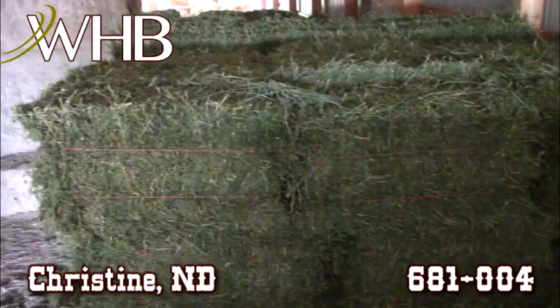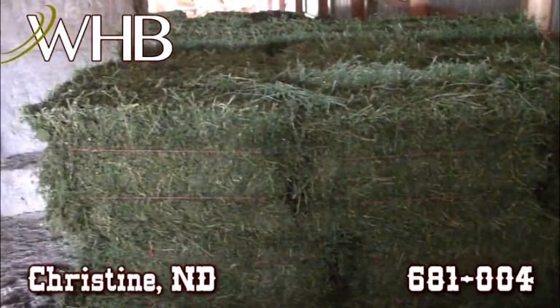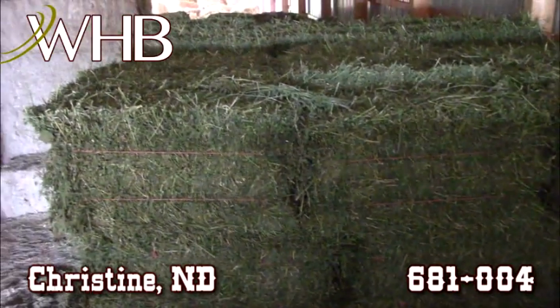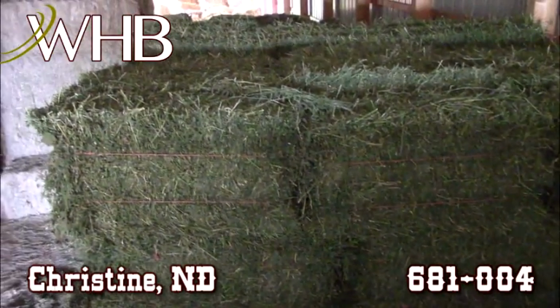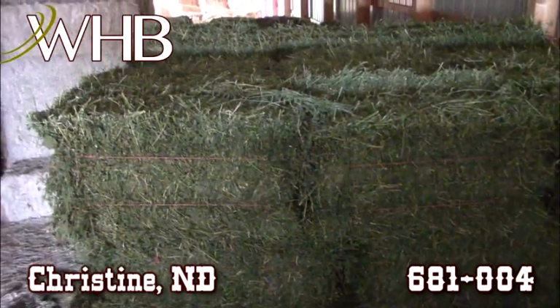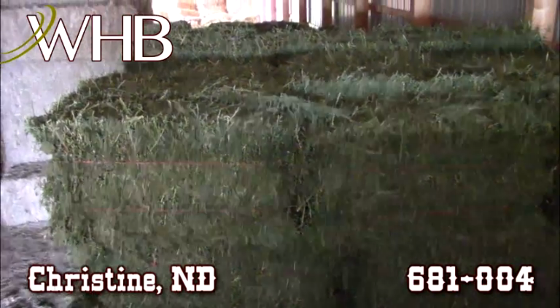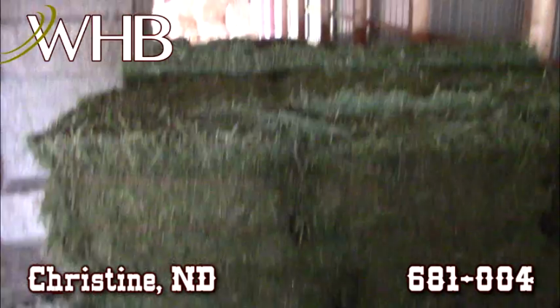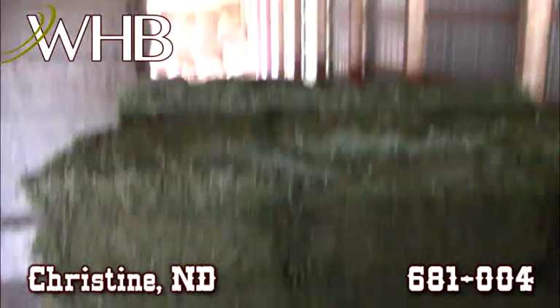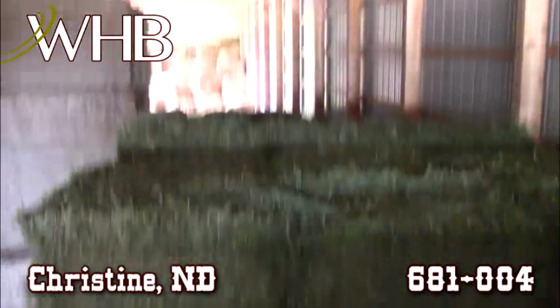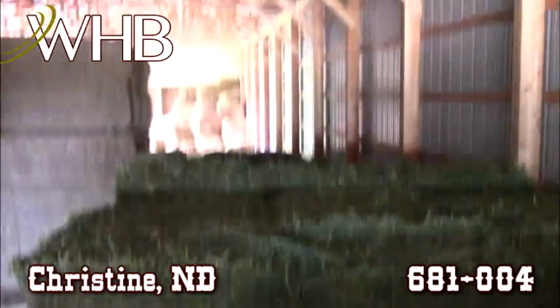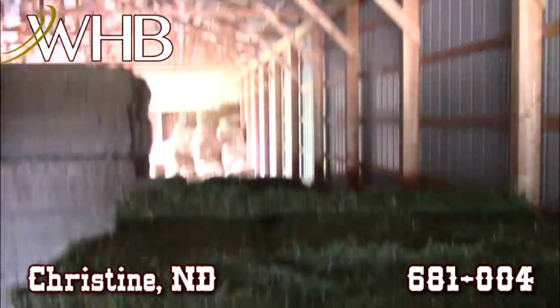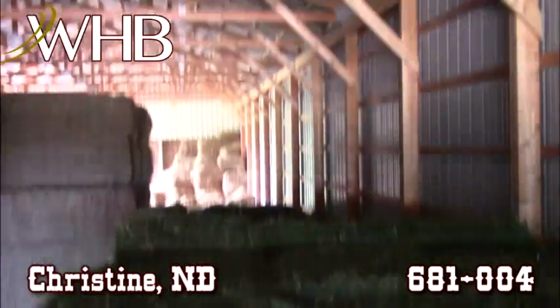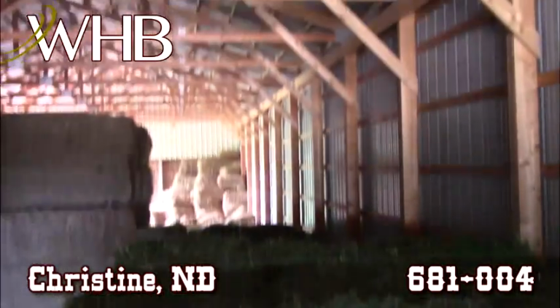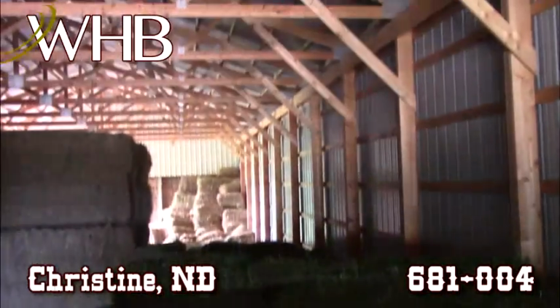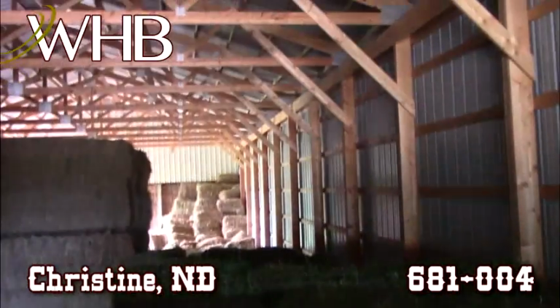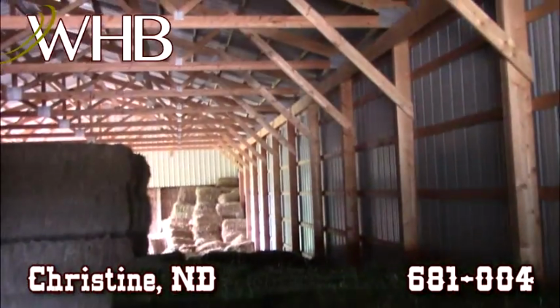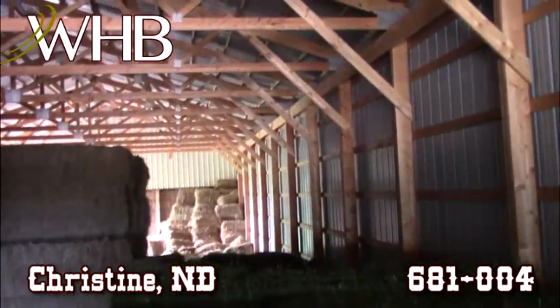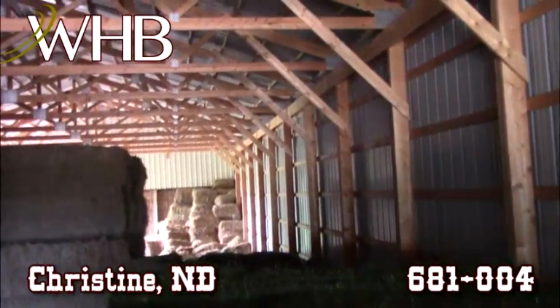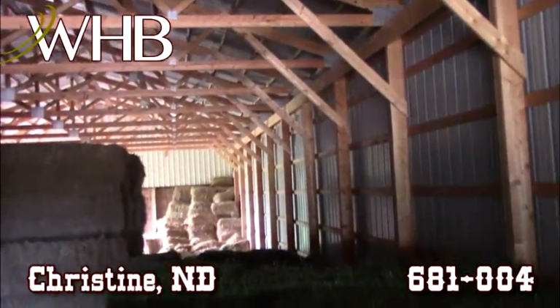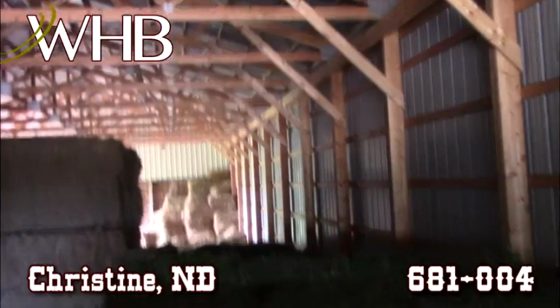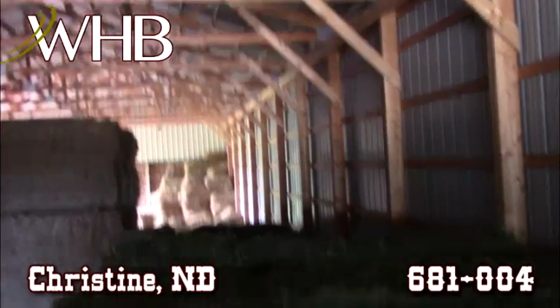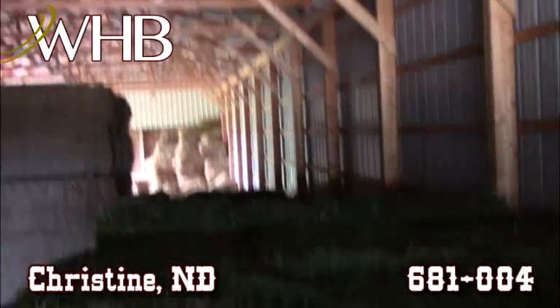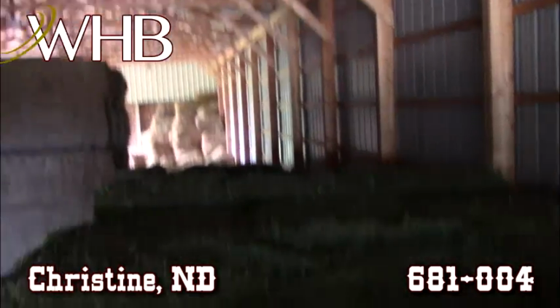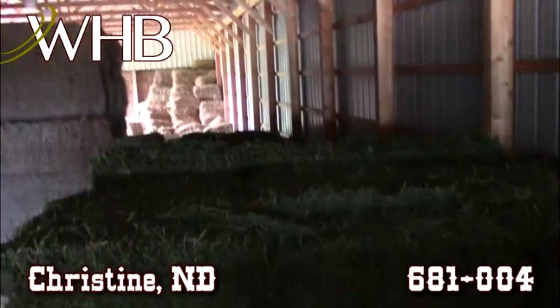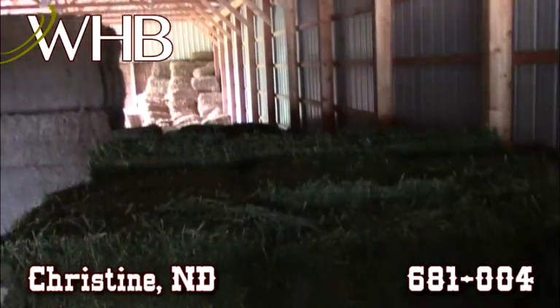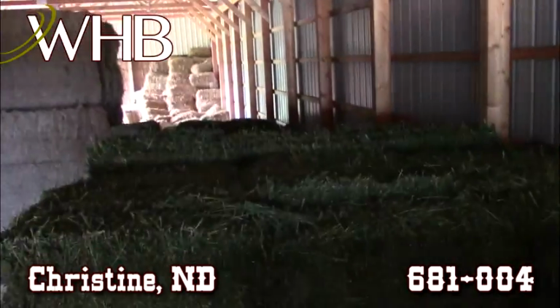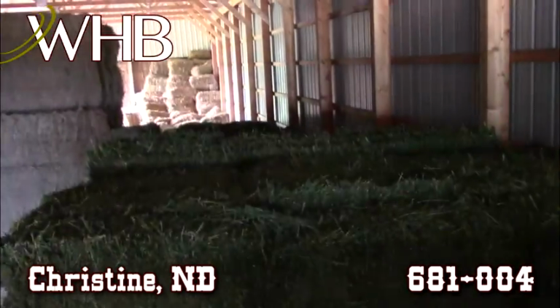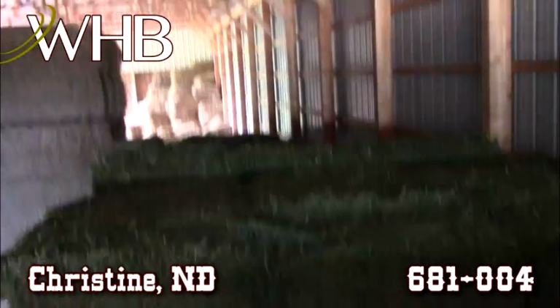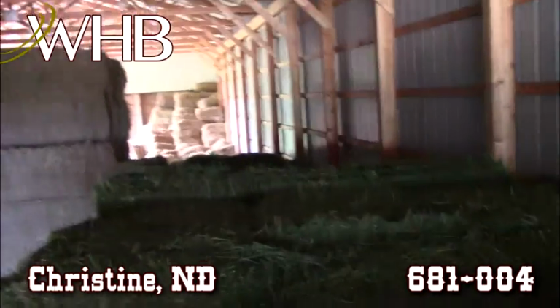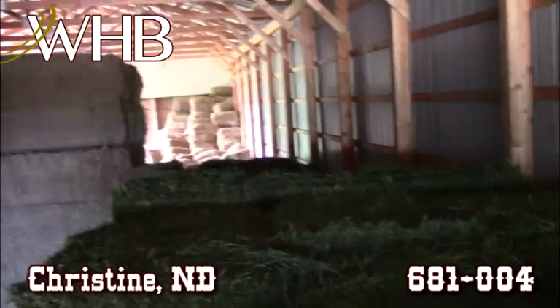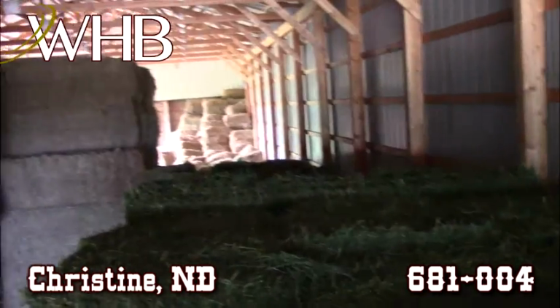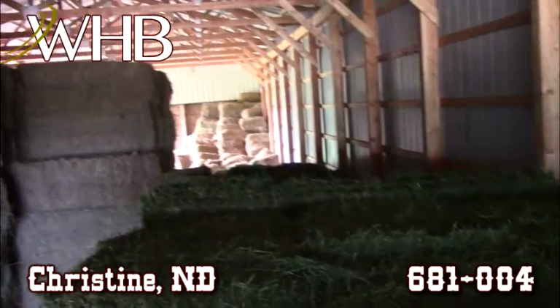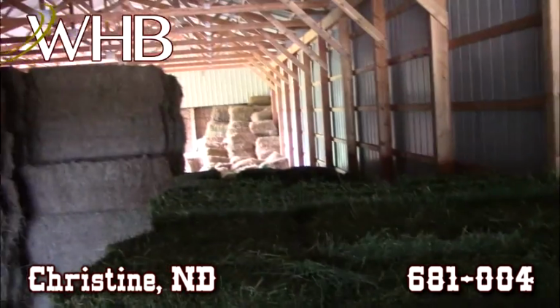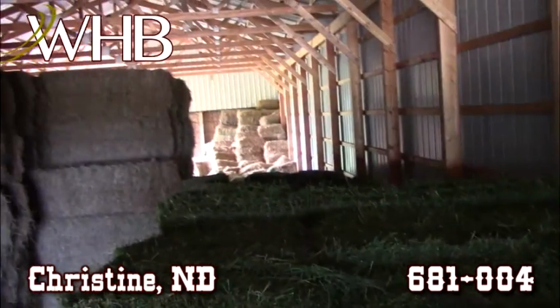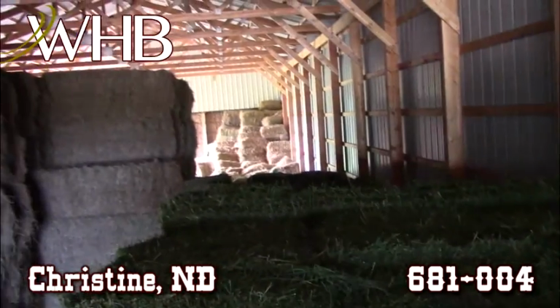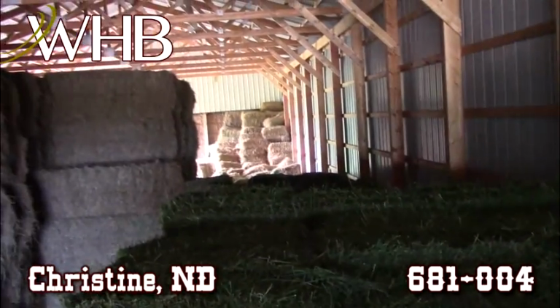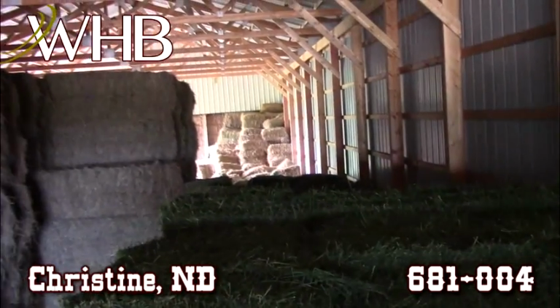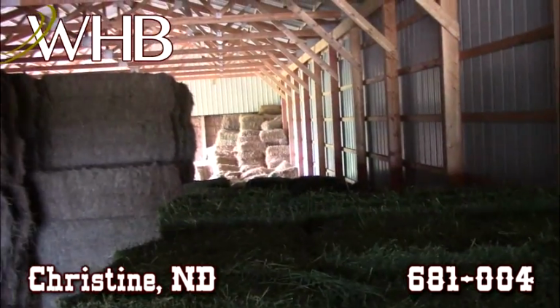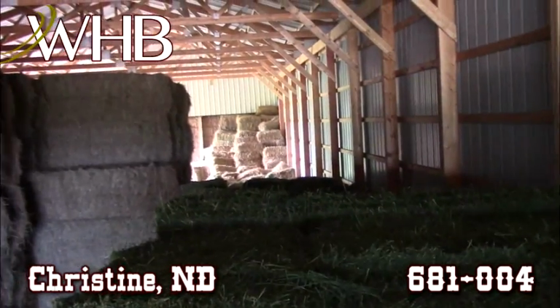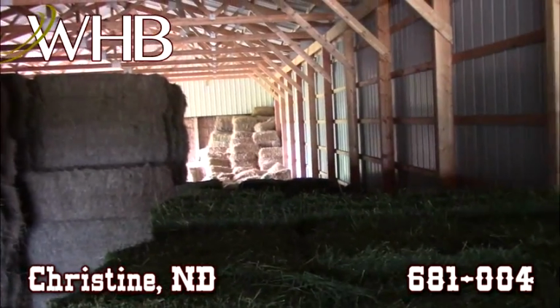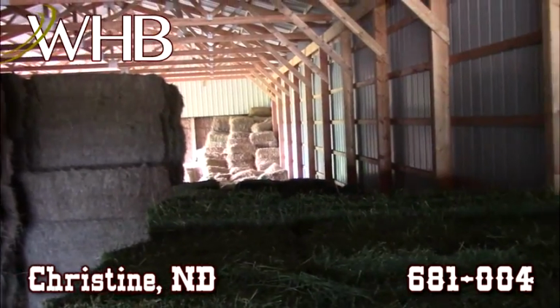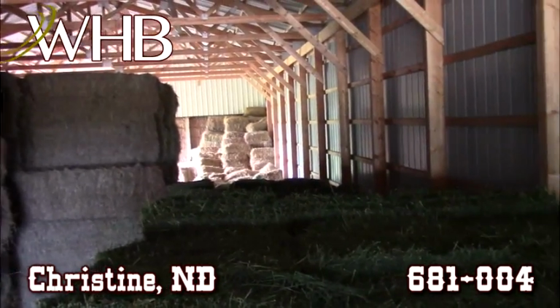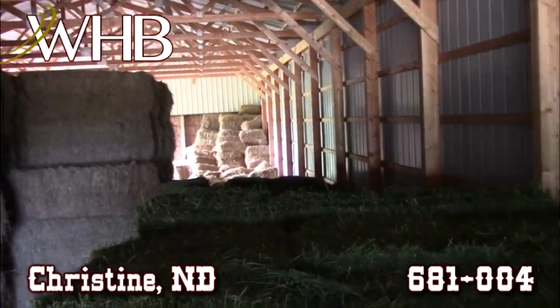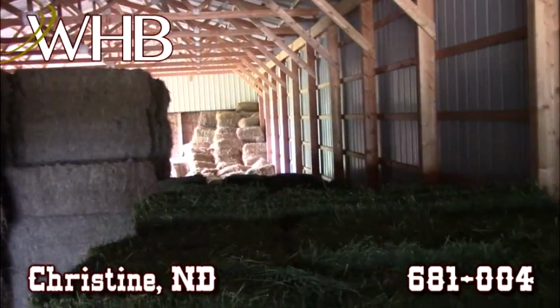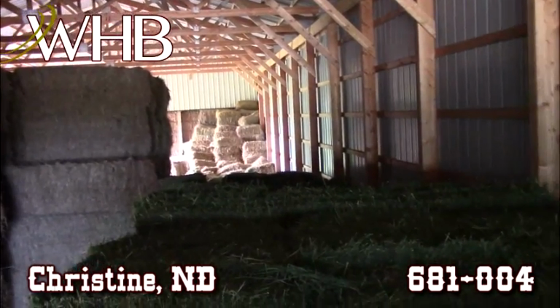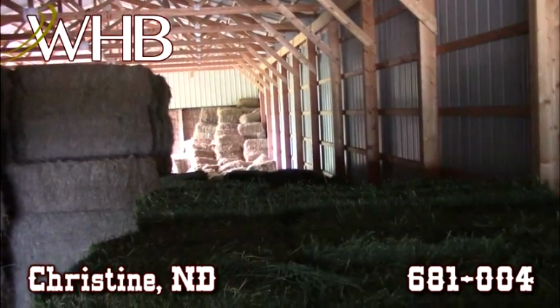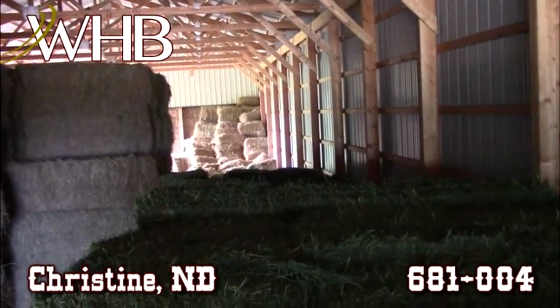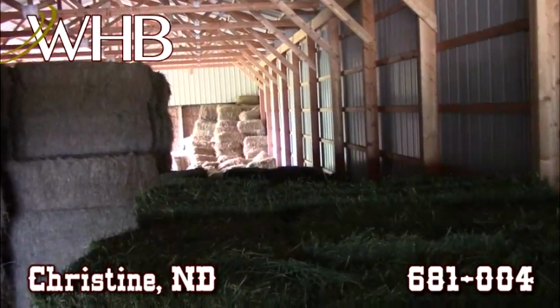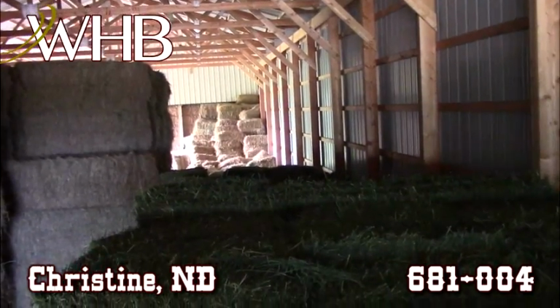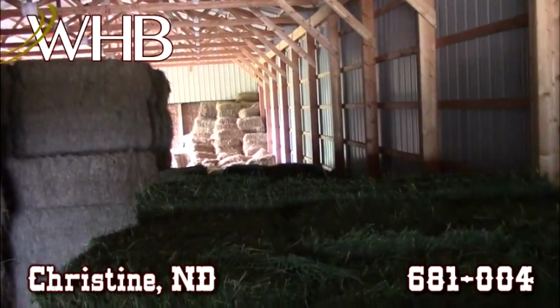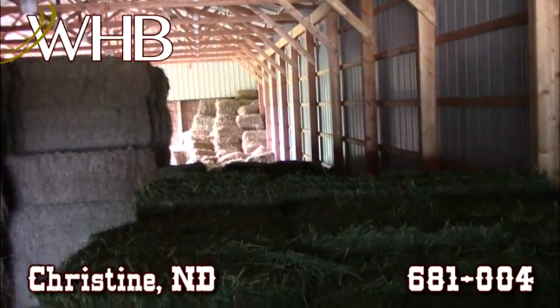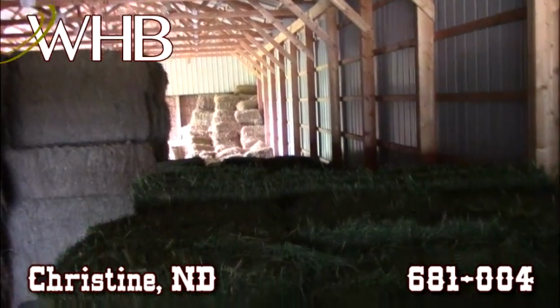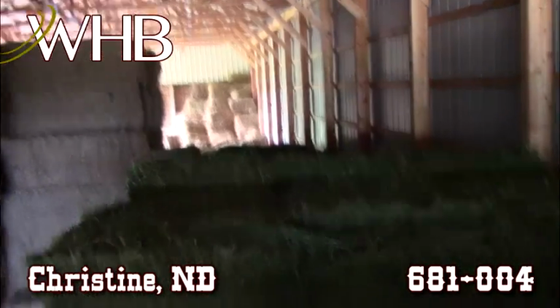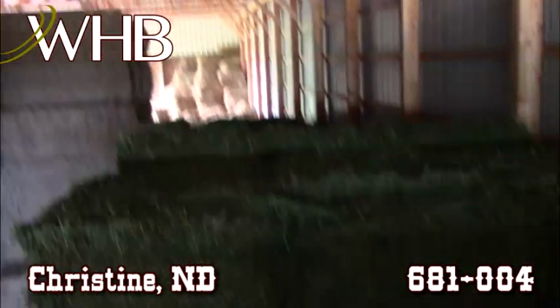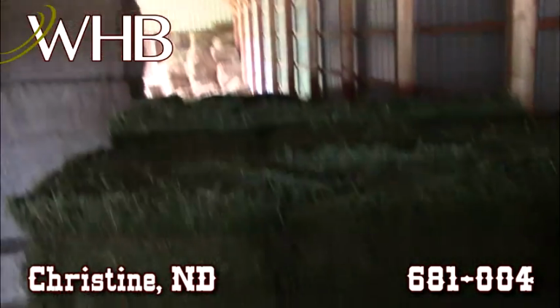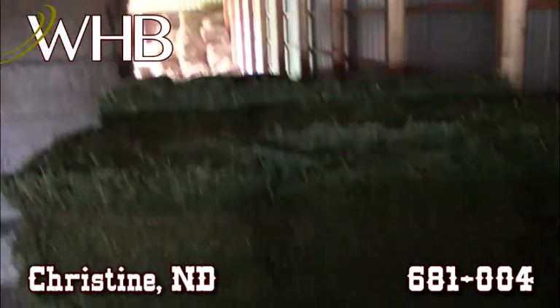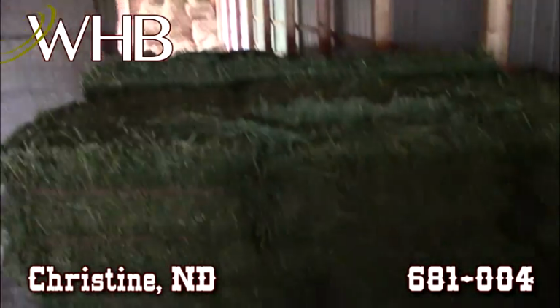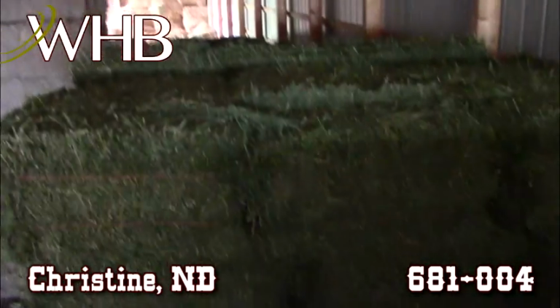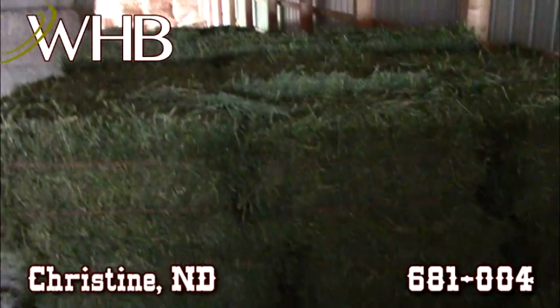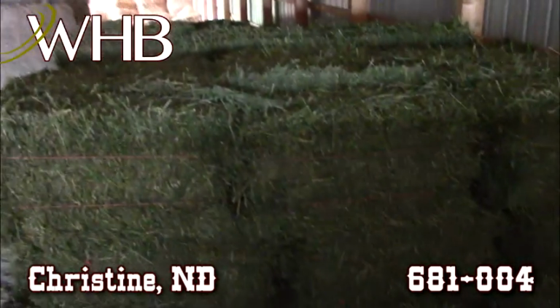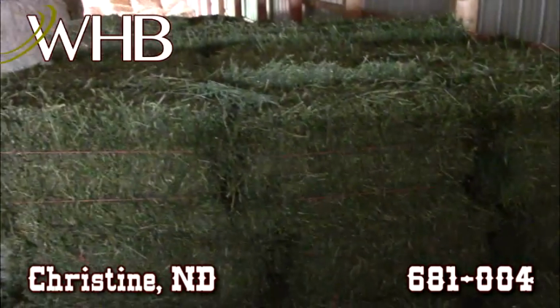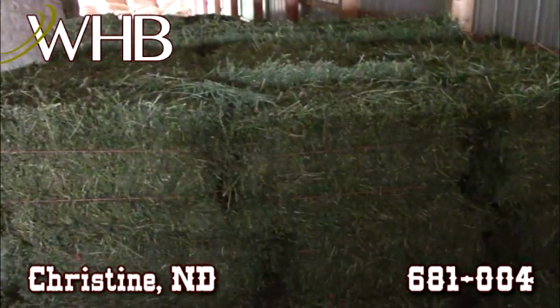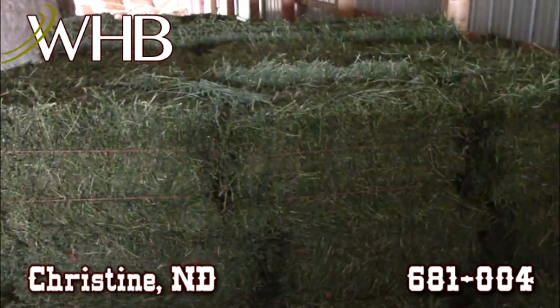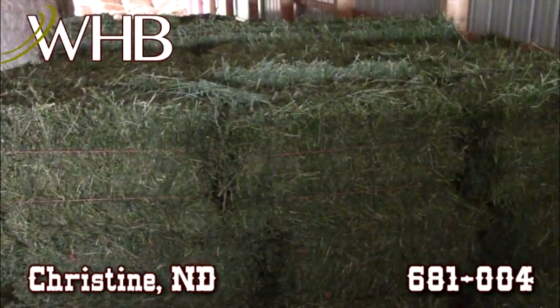Here we have all these stacked in a shed. You see the back there — that's the 2015 hay. This is 2016.